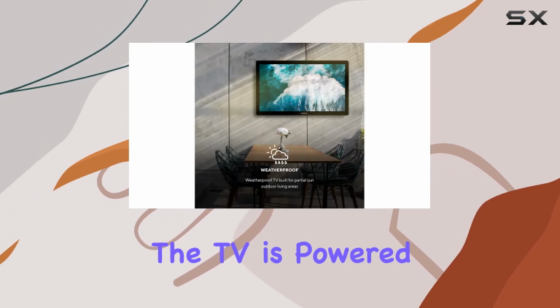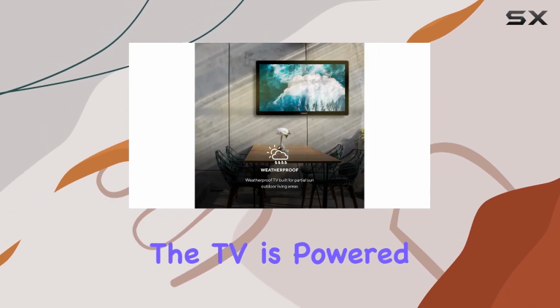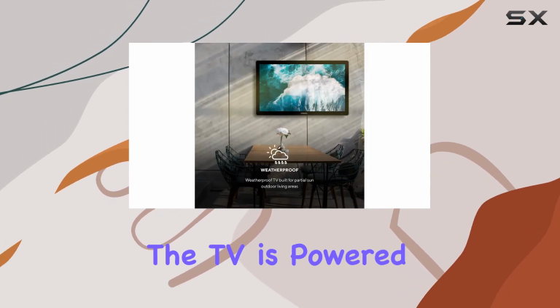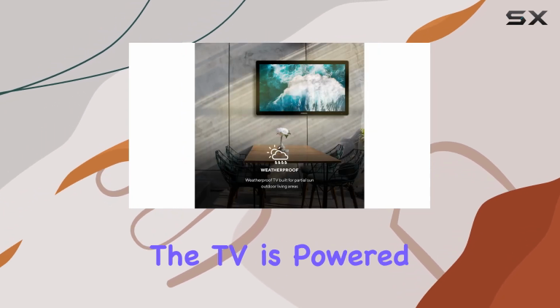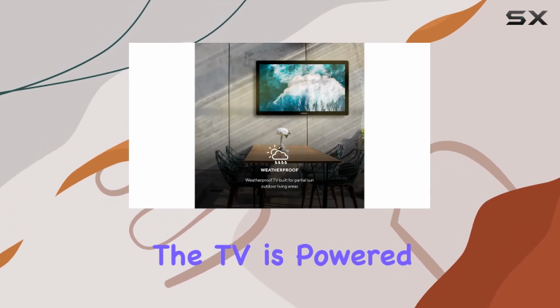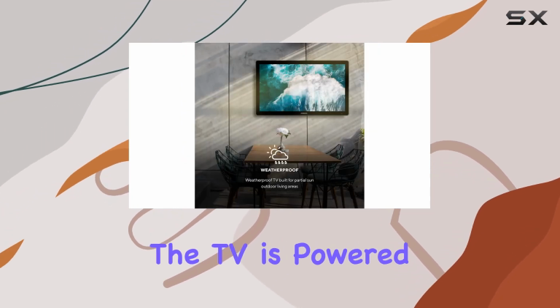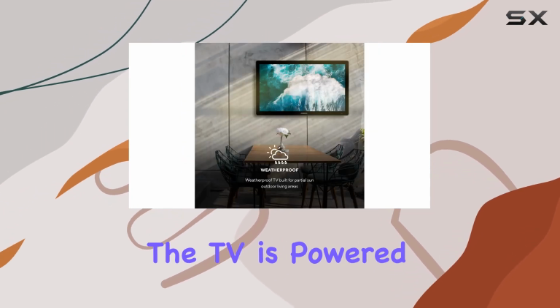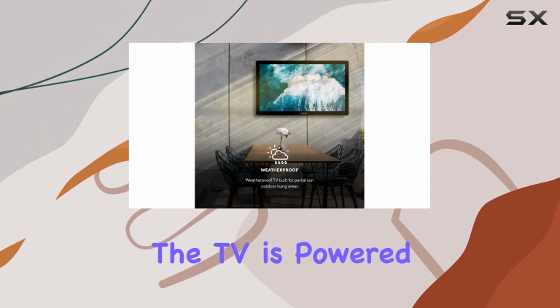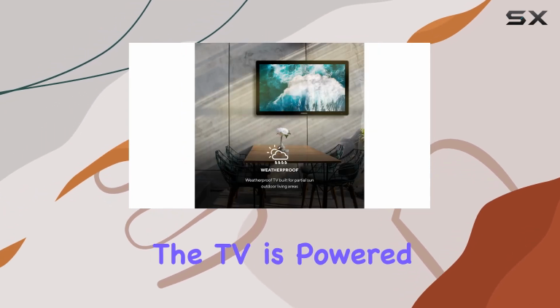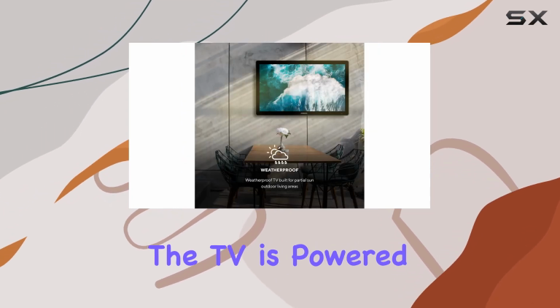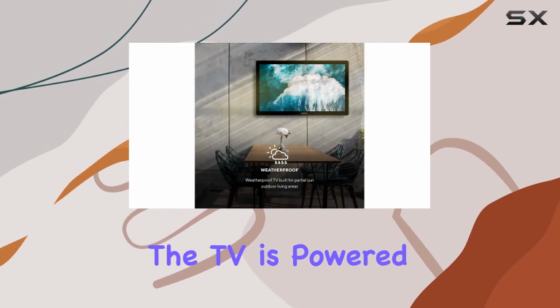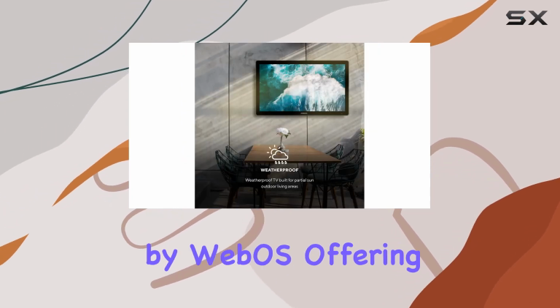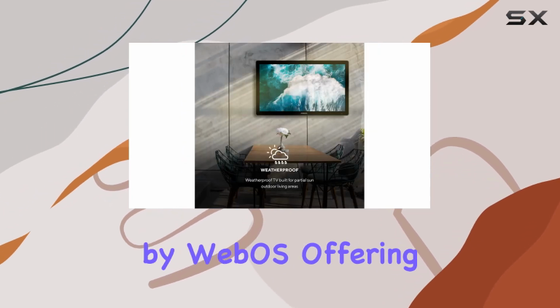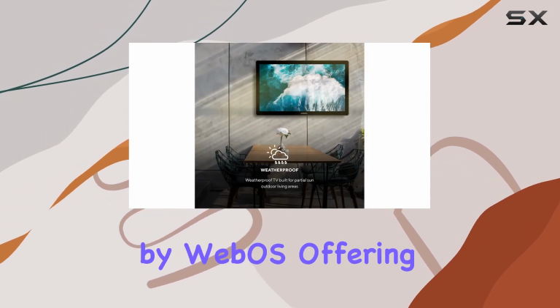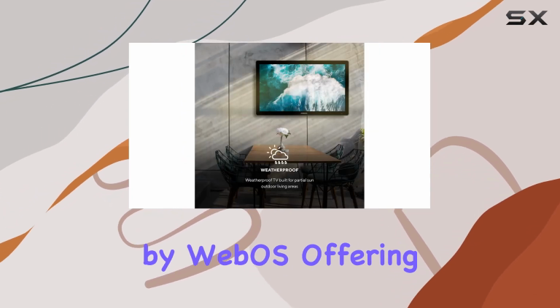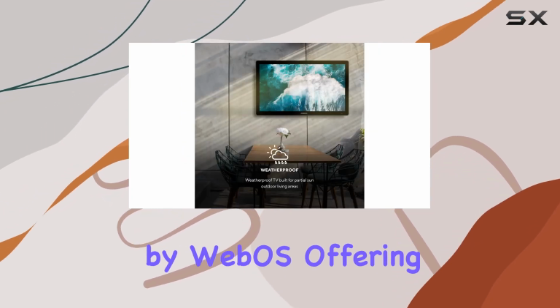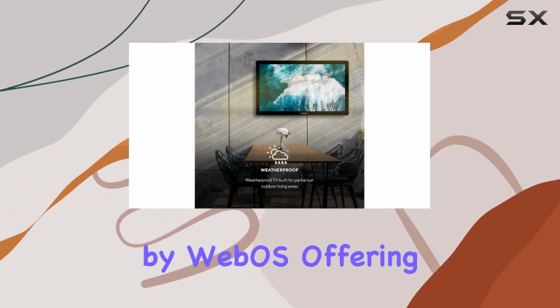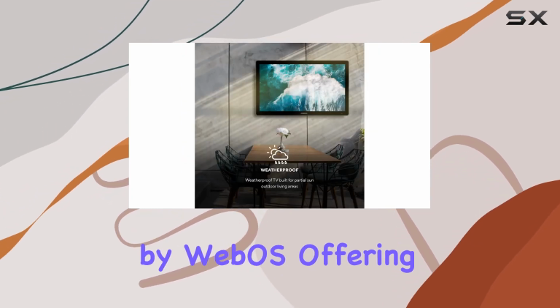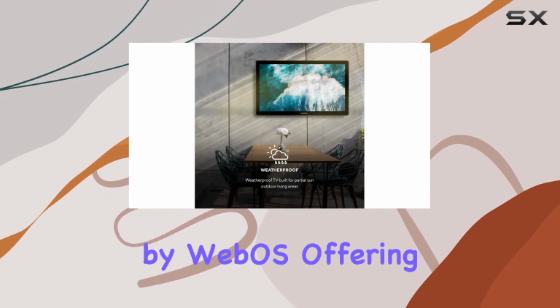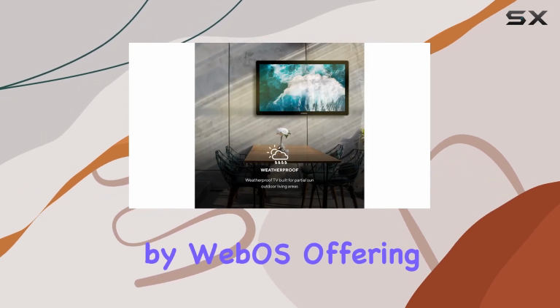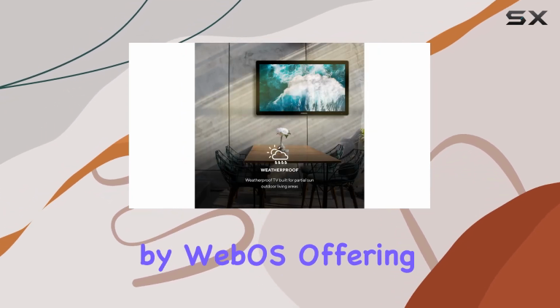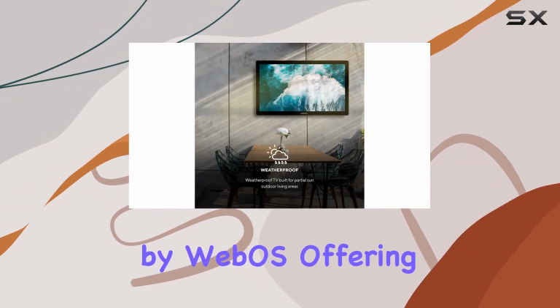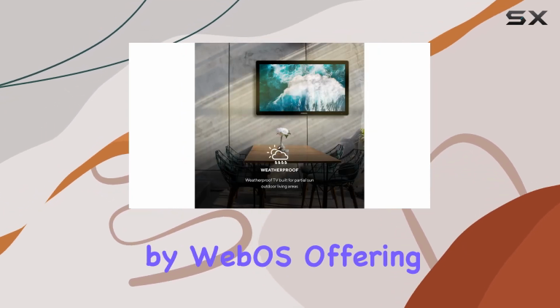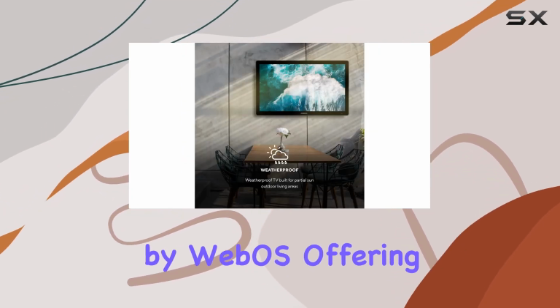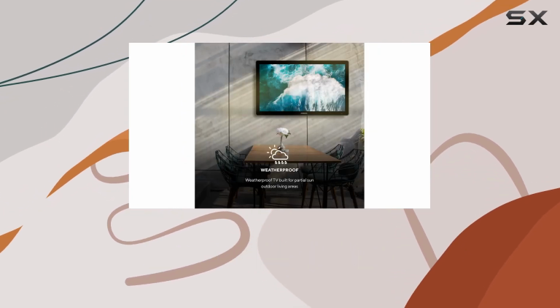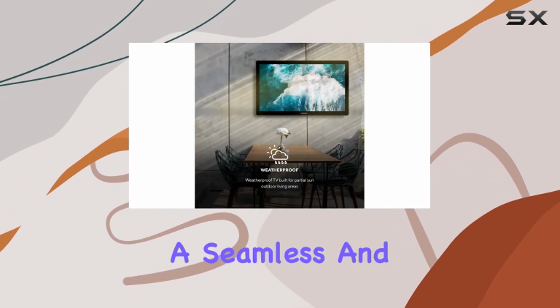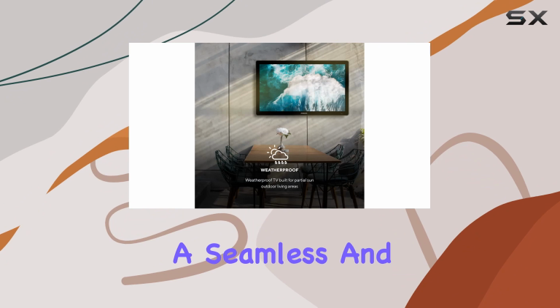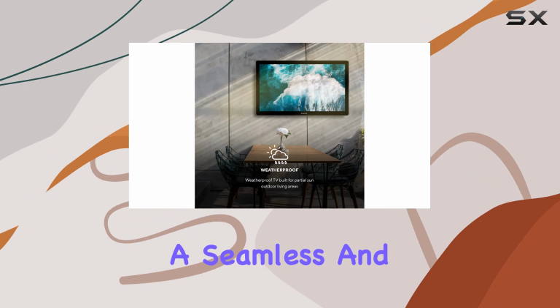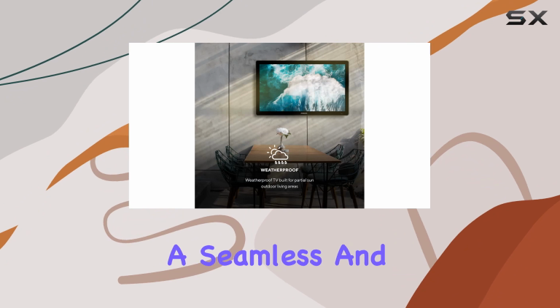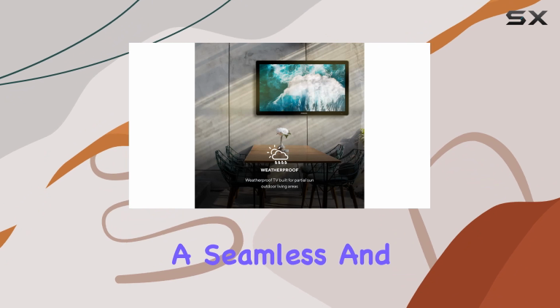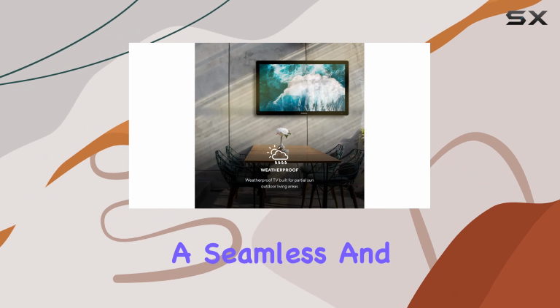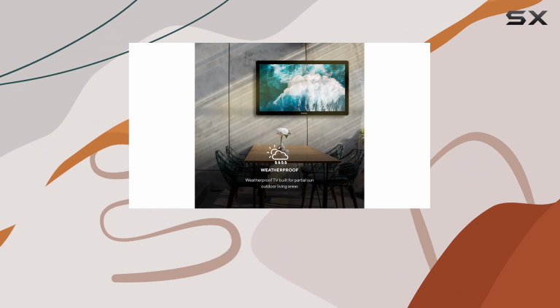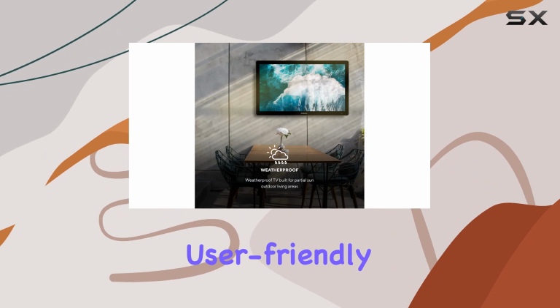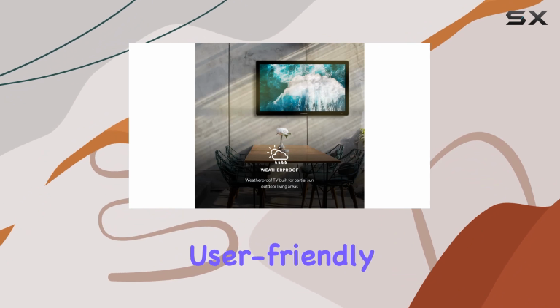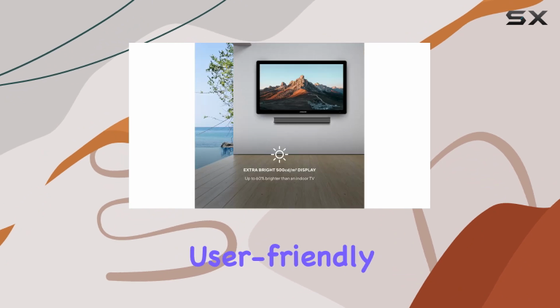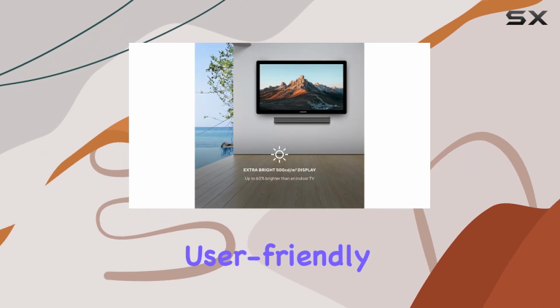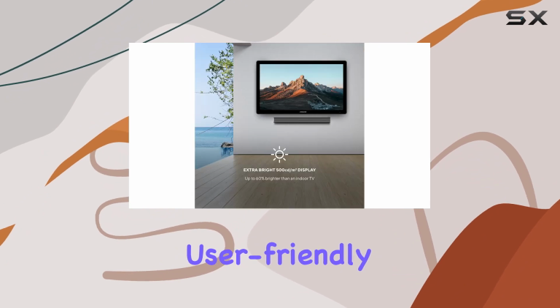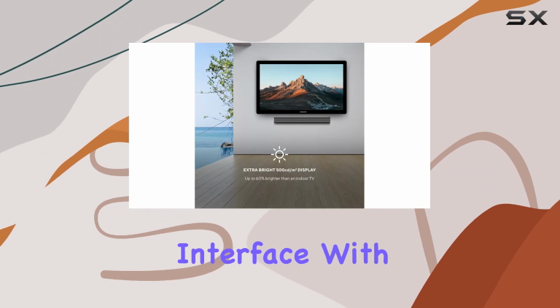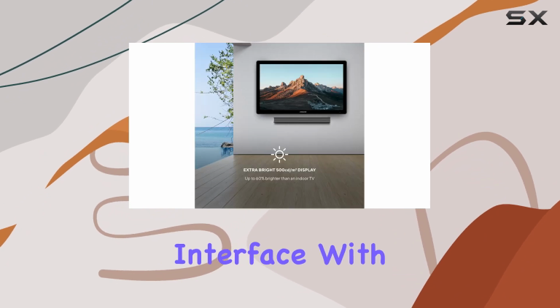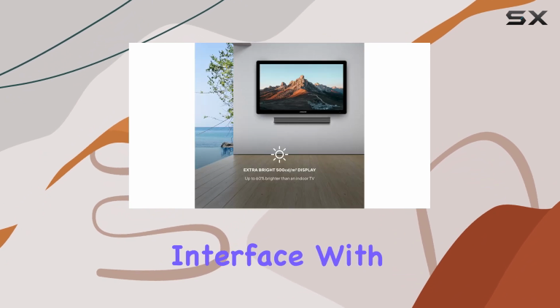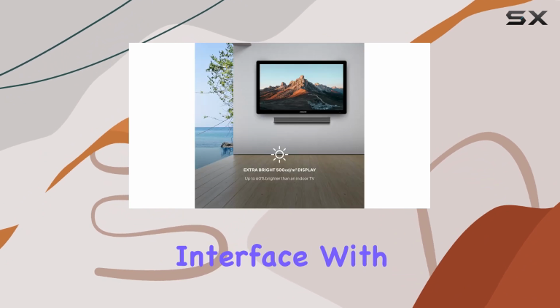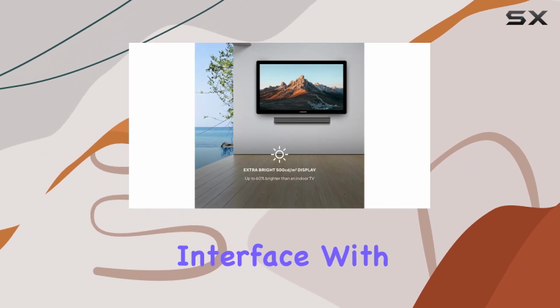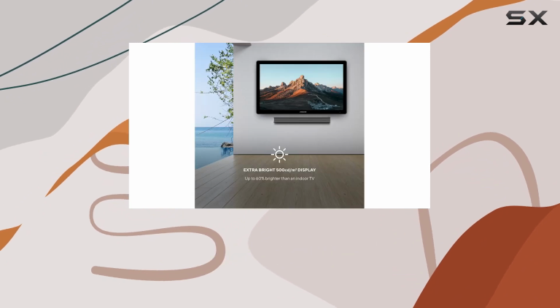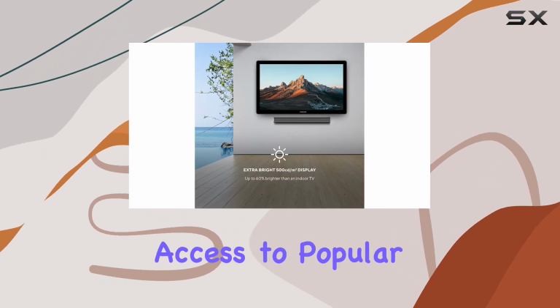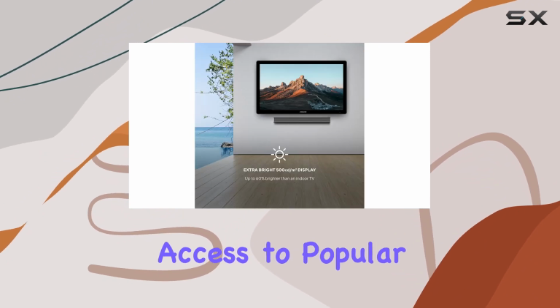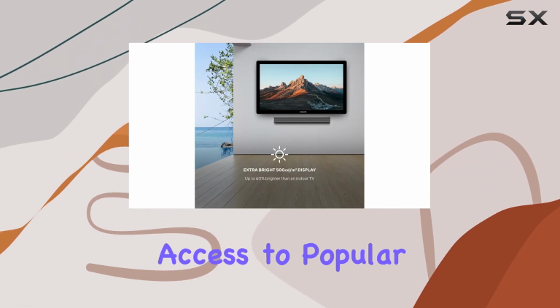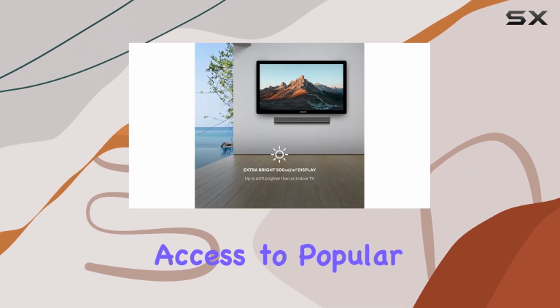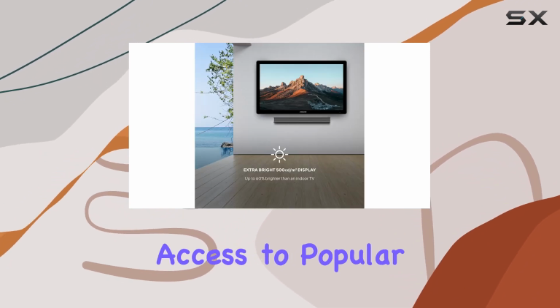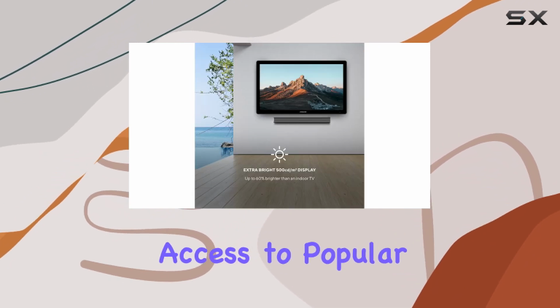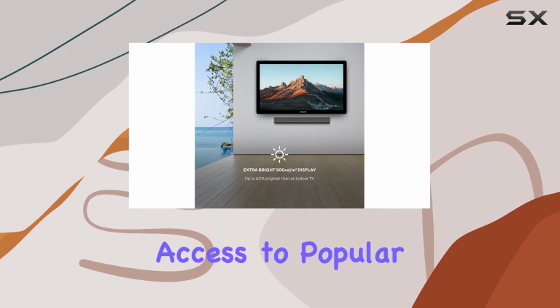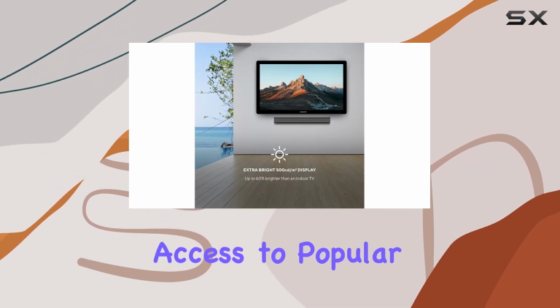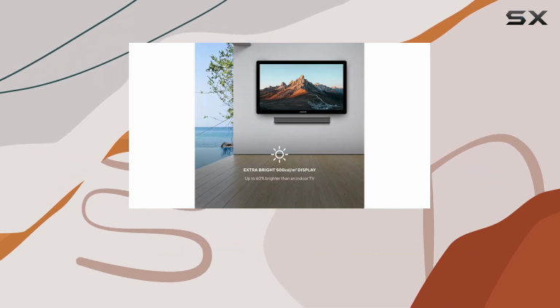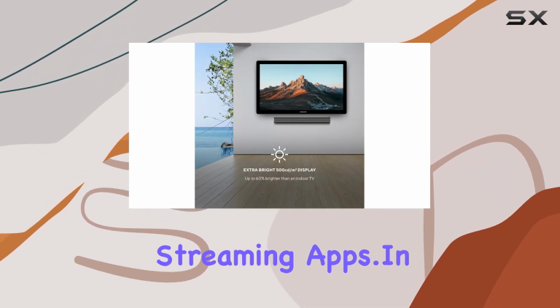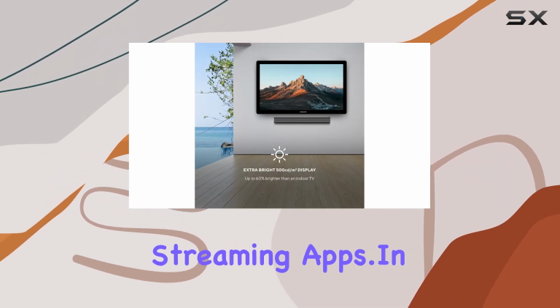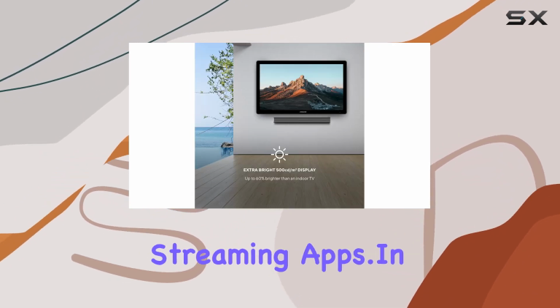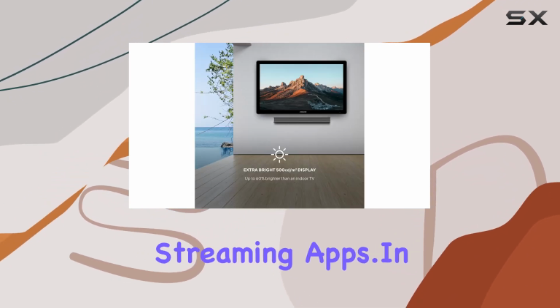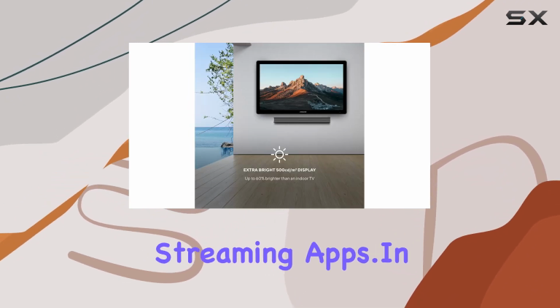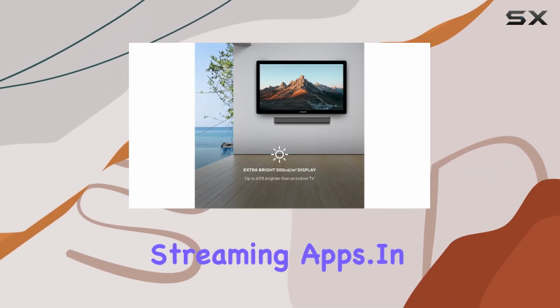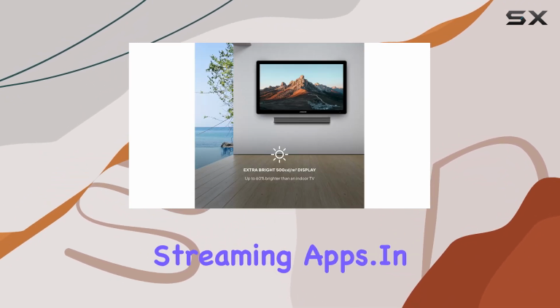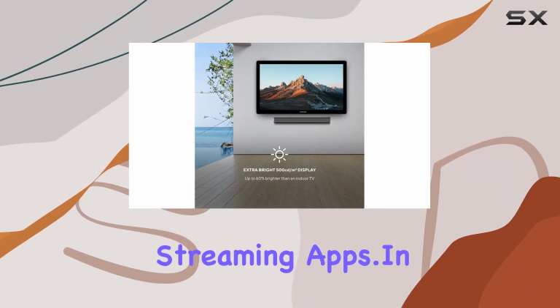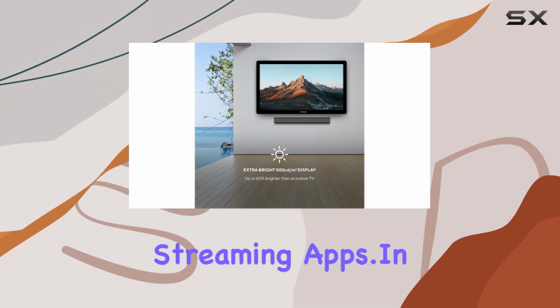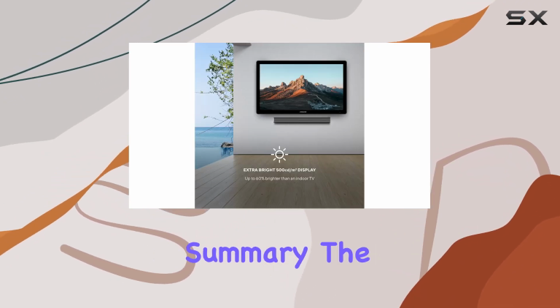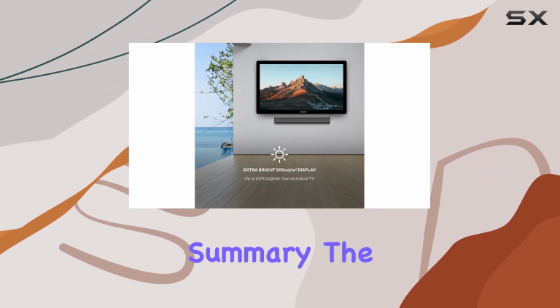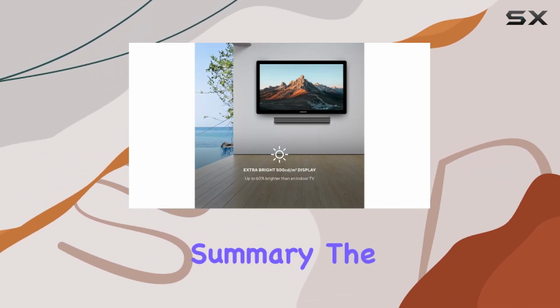The TV is powered by webOS, offering a seamless and user-friendly interface with access to popular streaming apps.